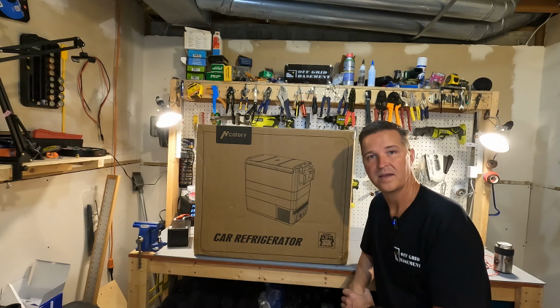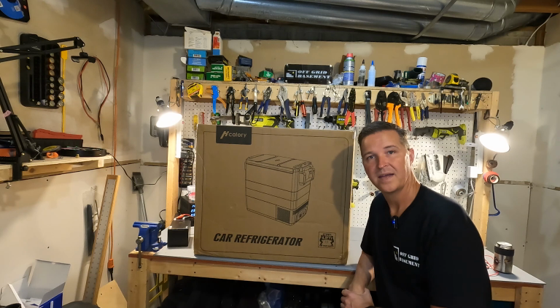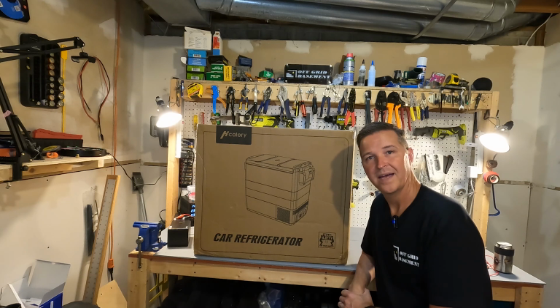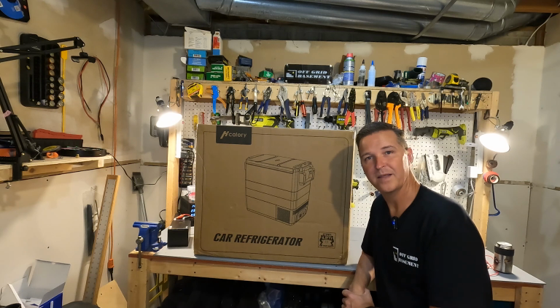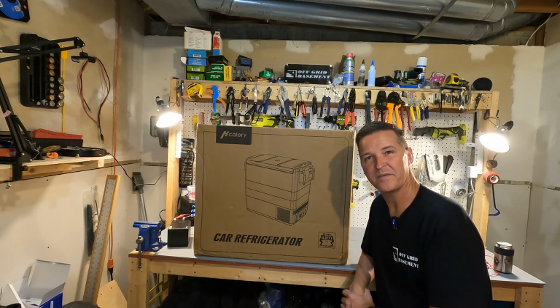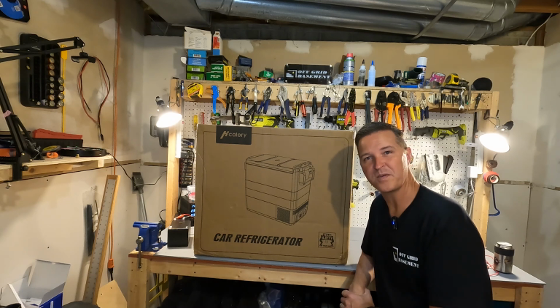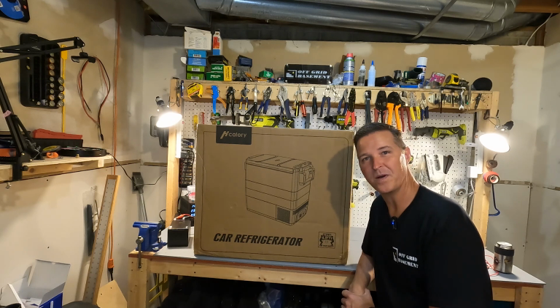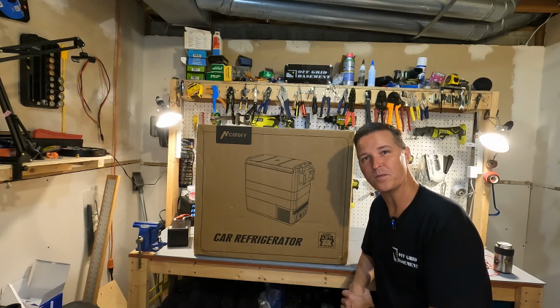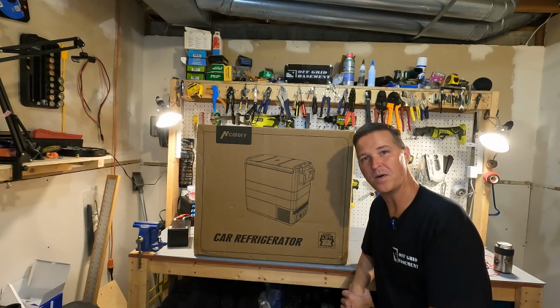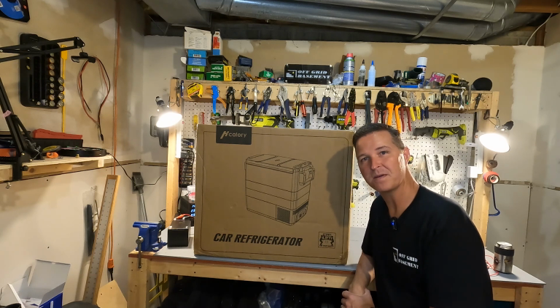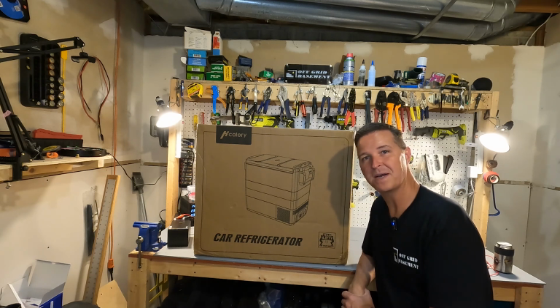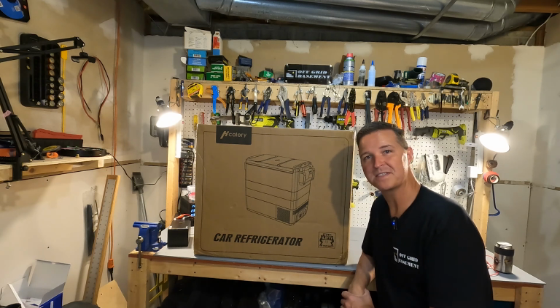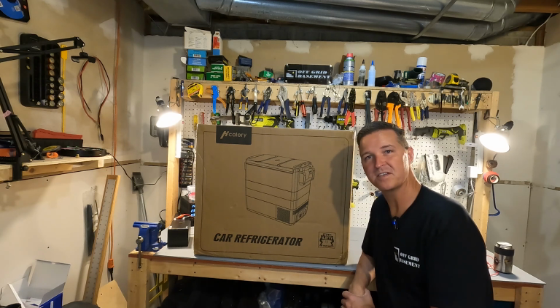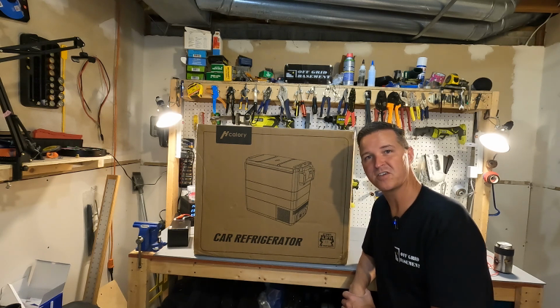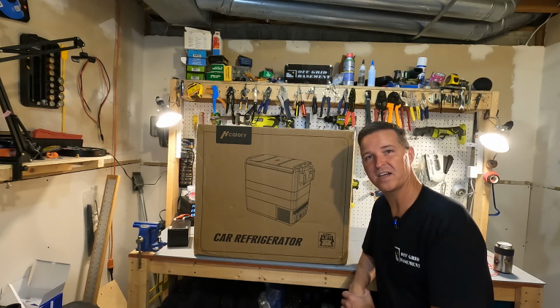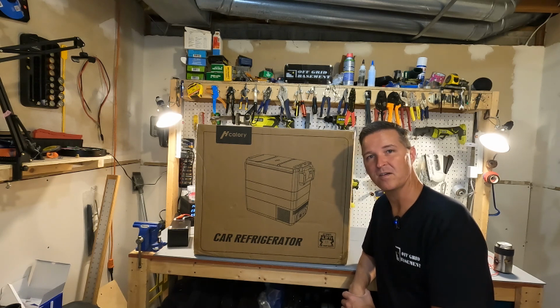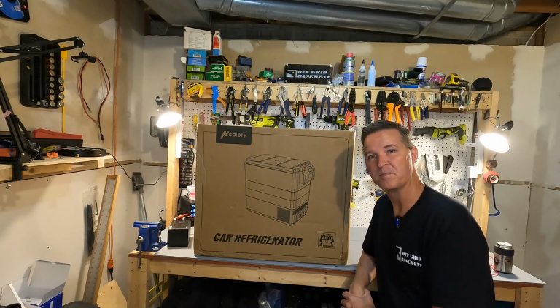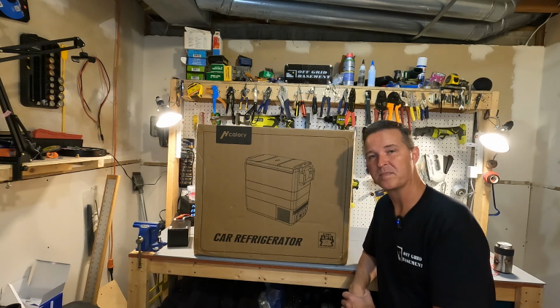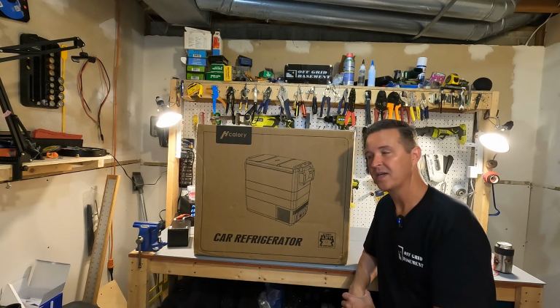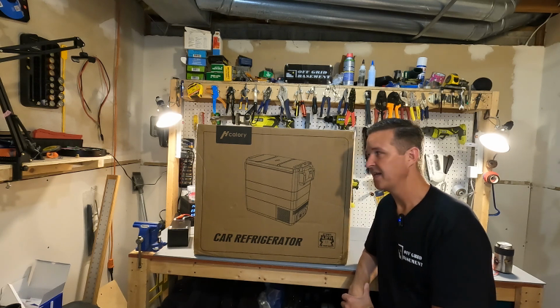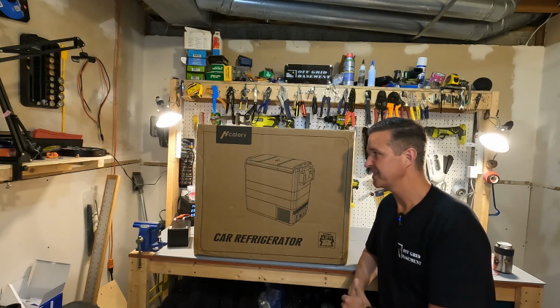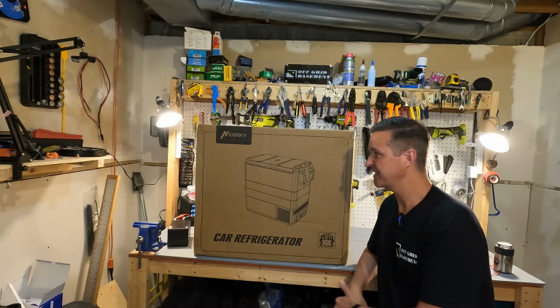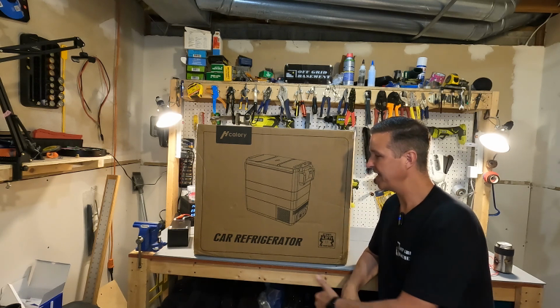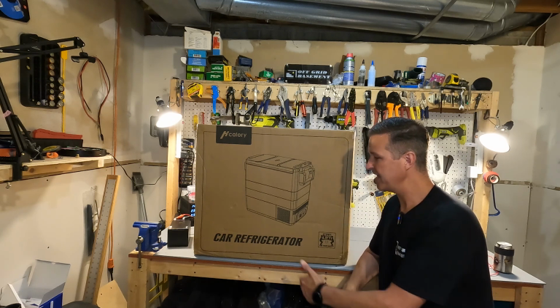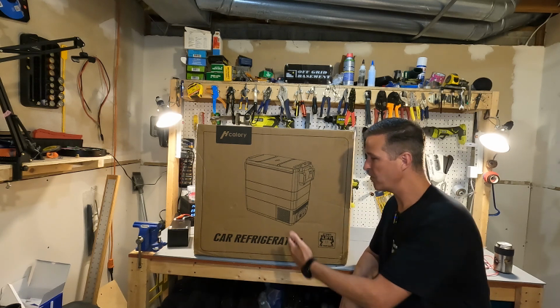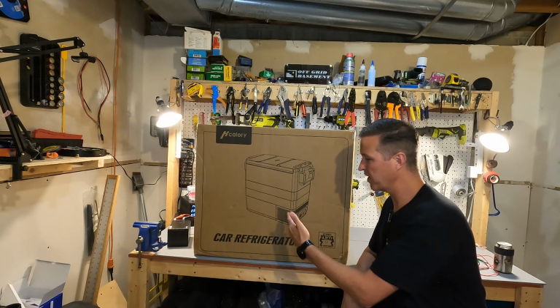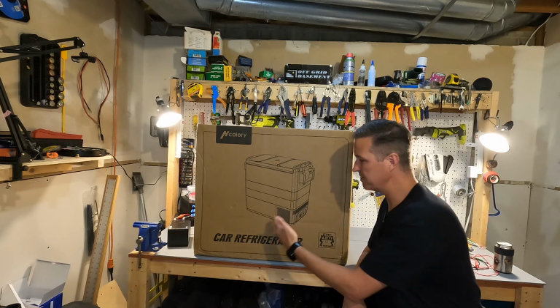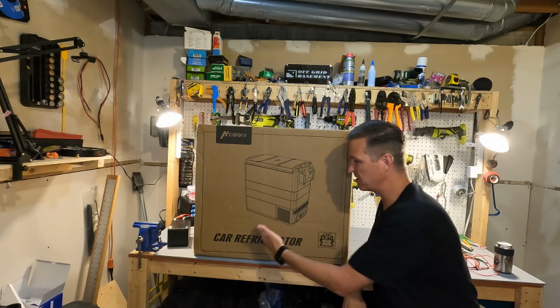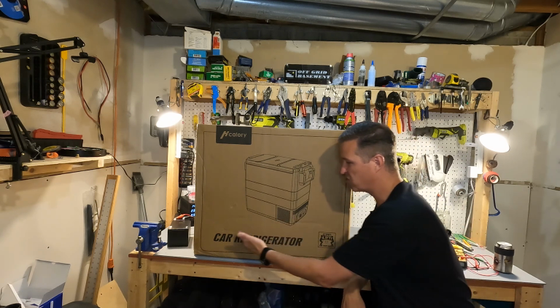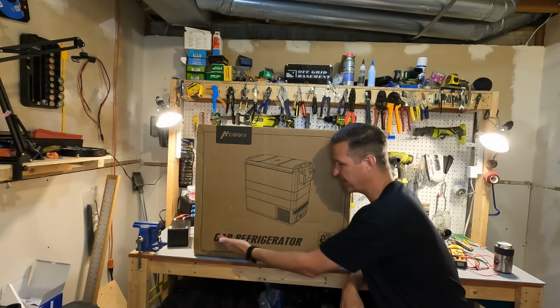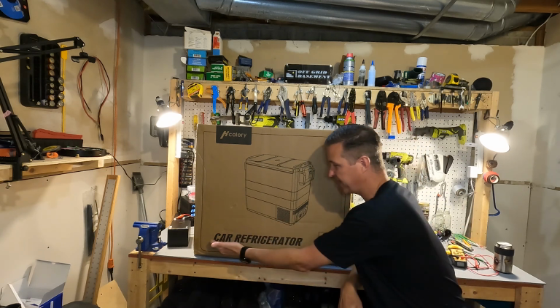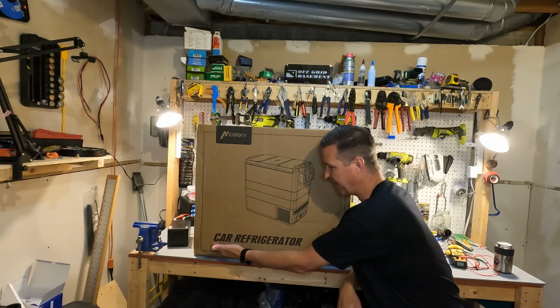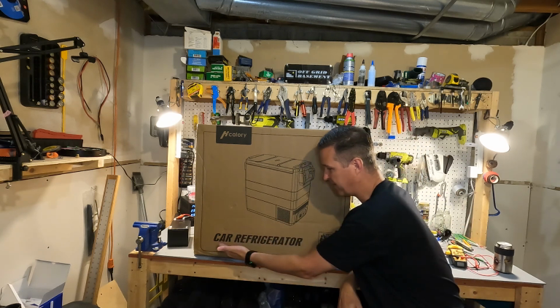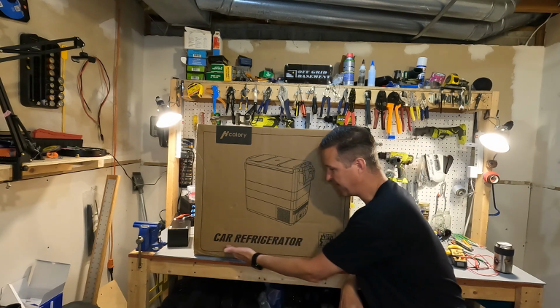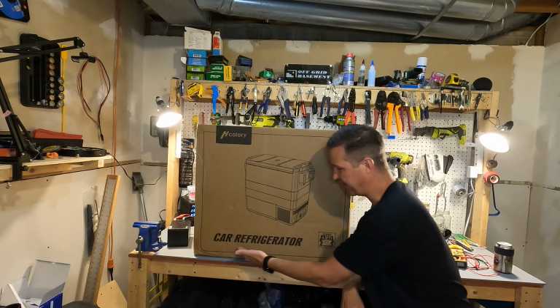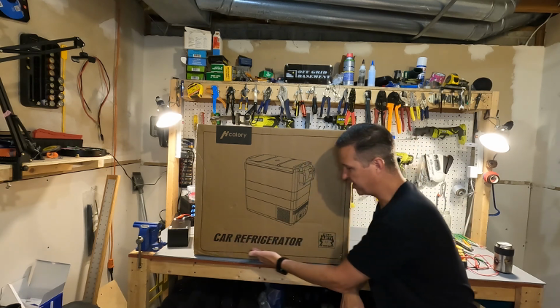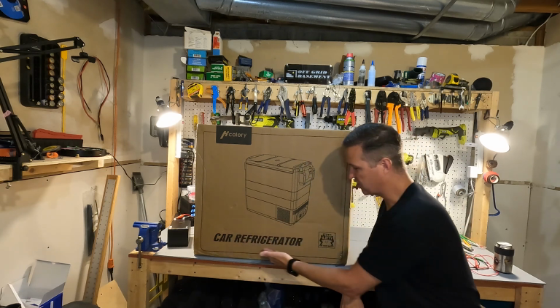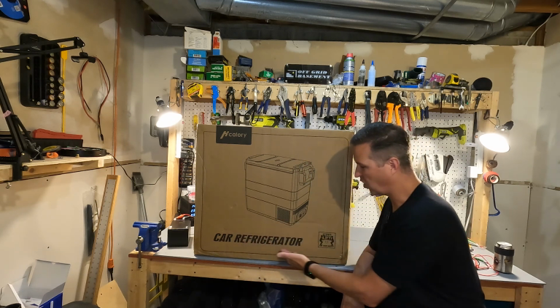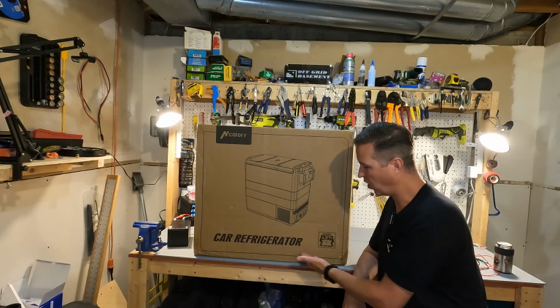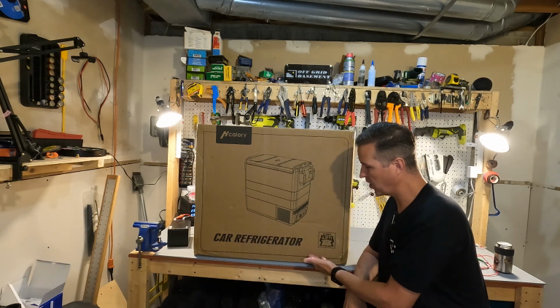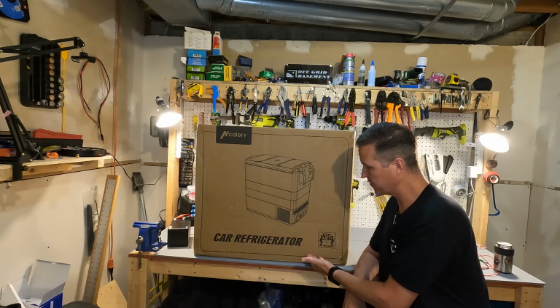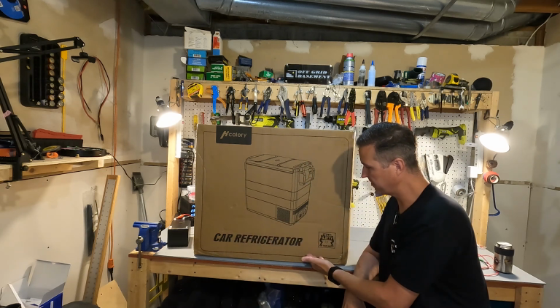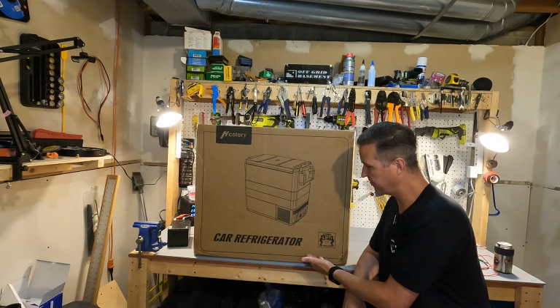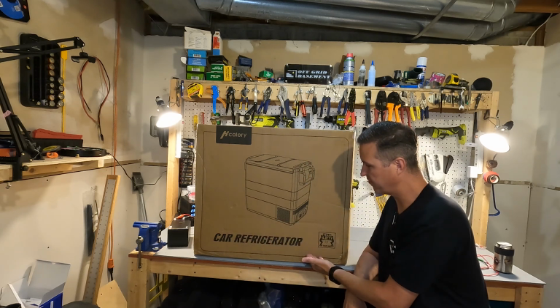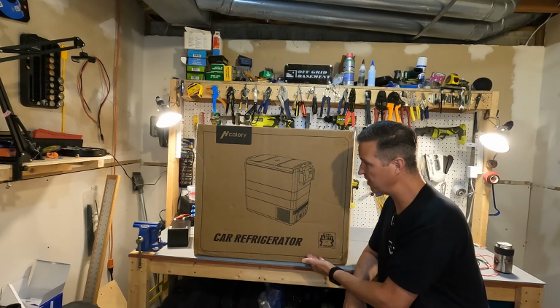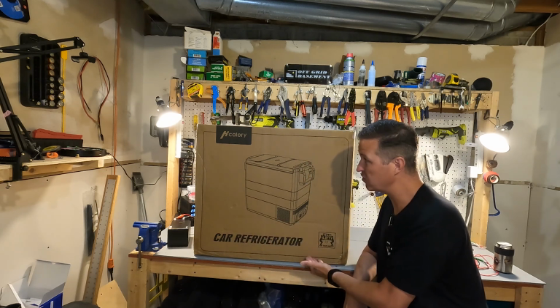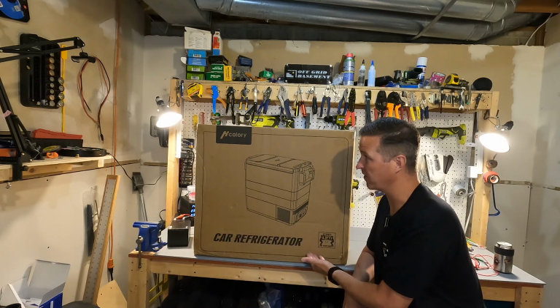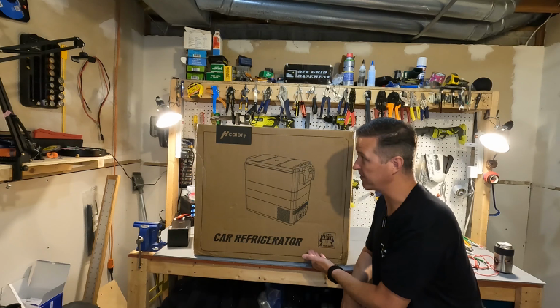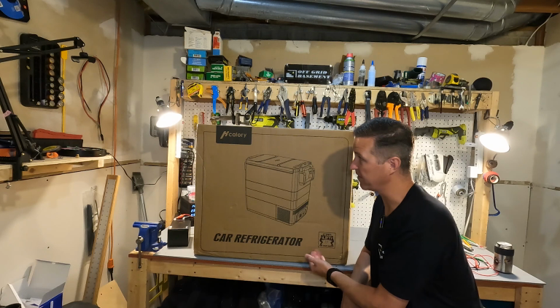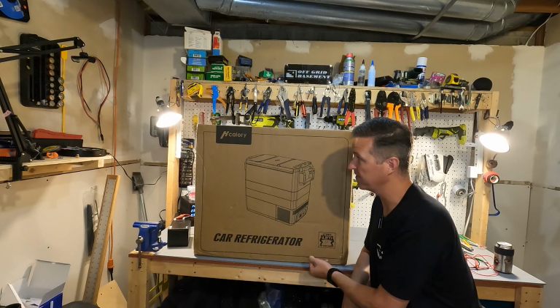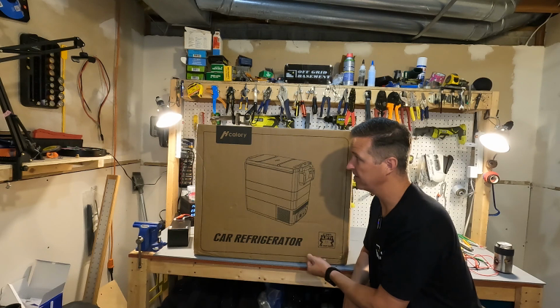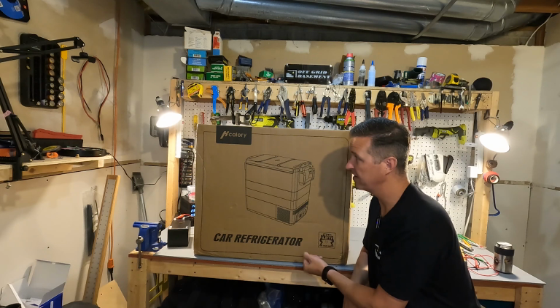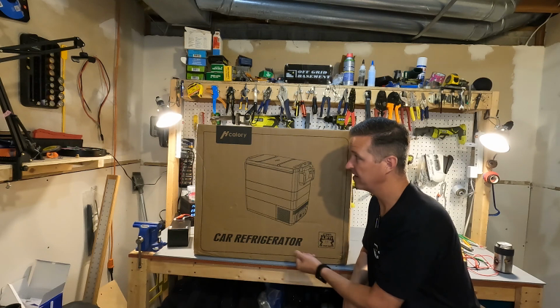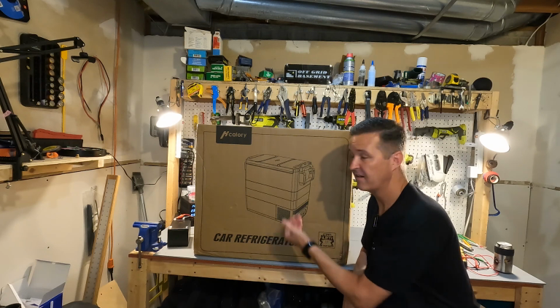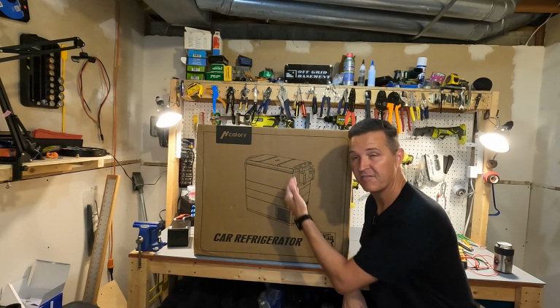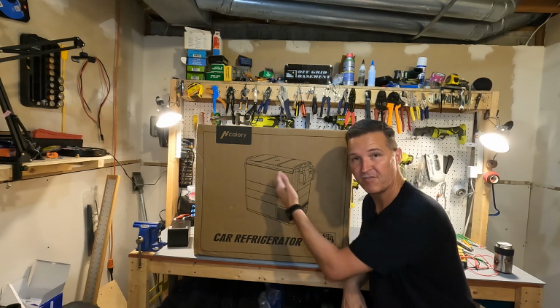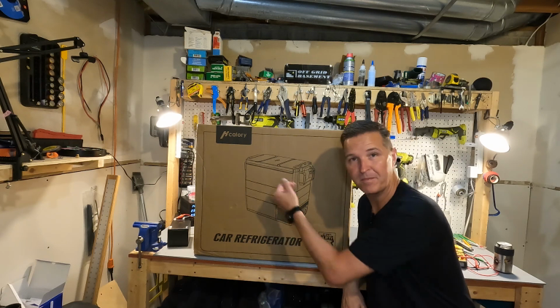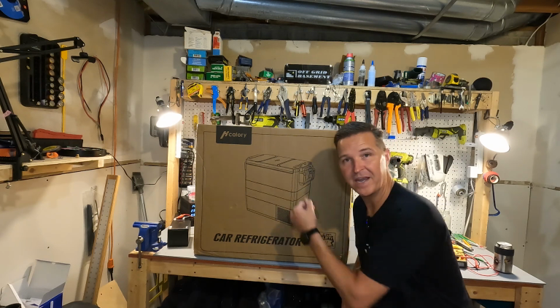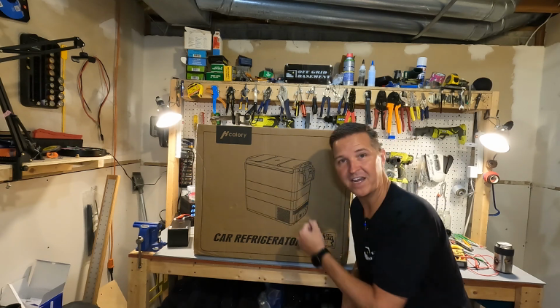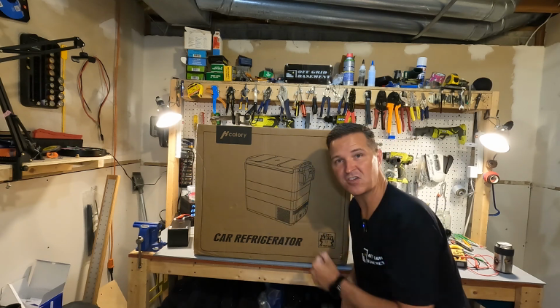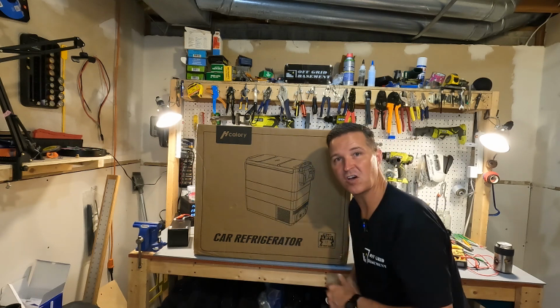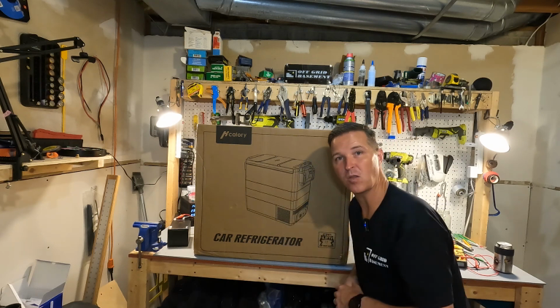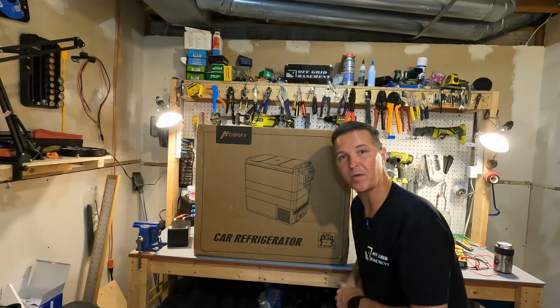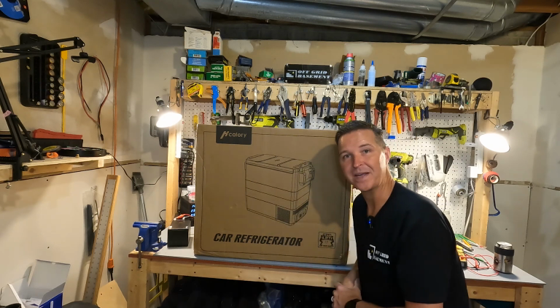Hello everyone and welcome back to the channel. Today we're going to be checking out a car refrigerator from H Kalori.